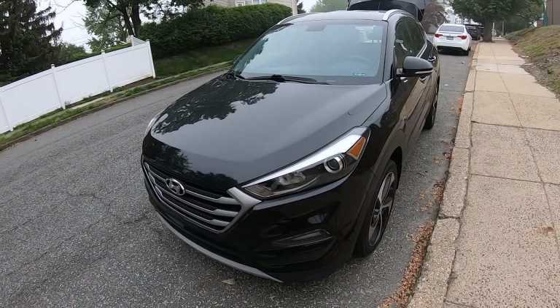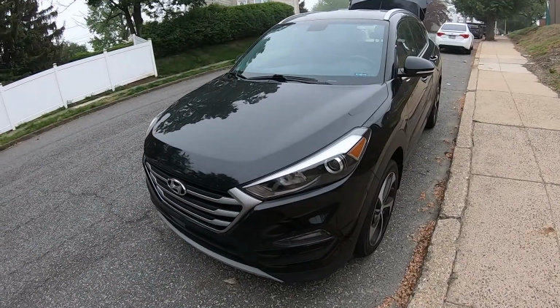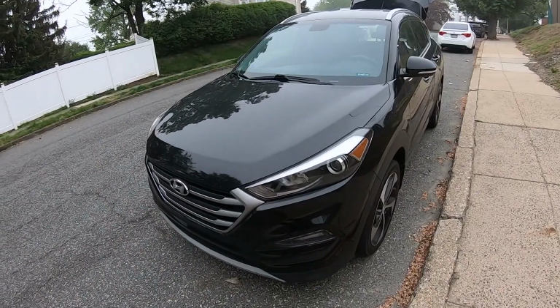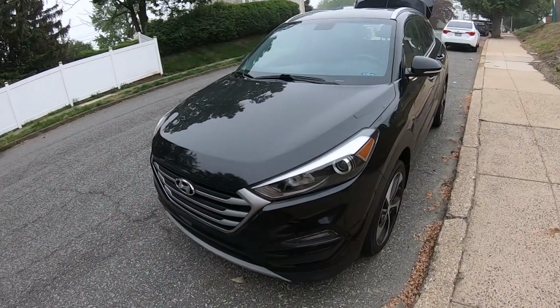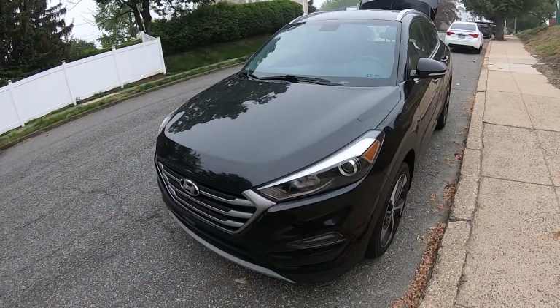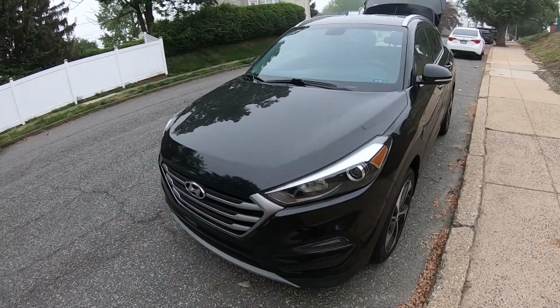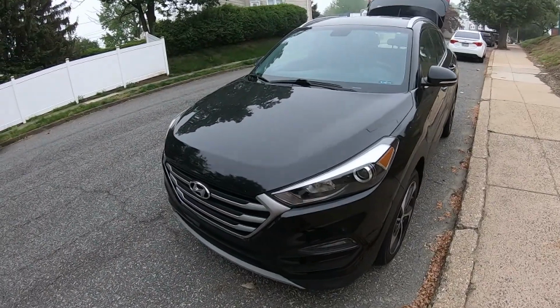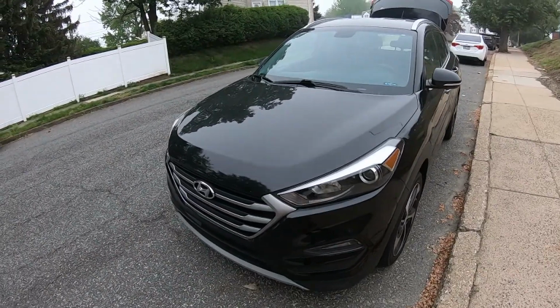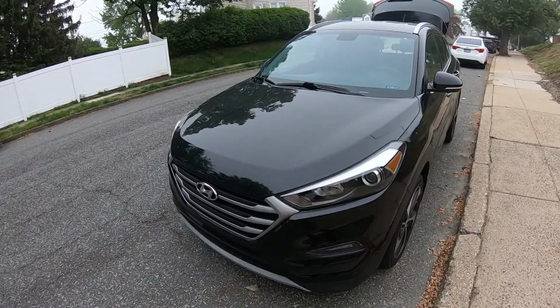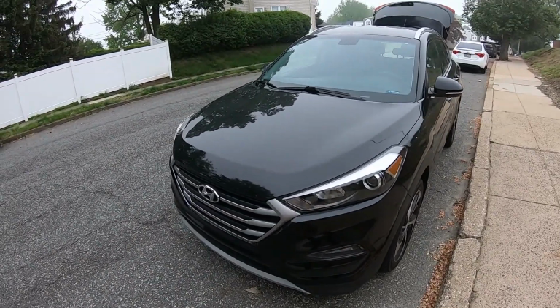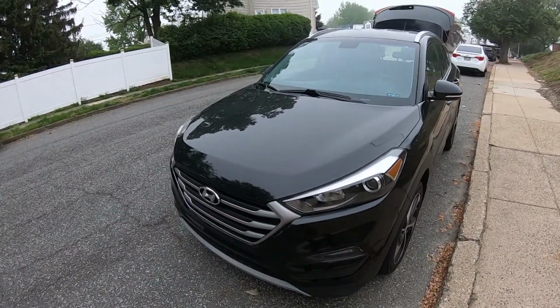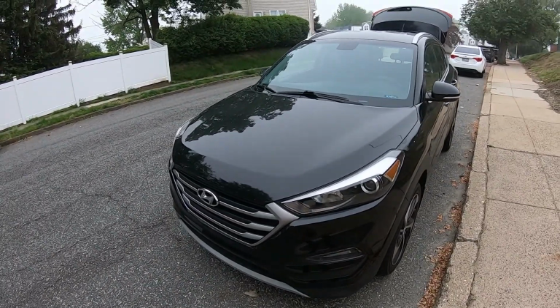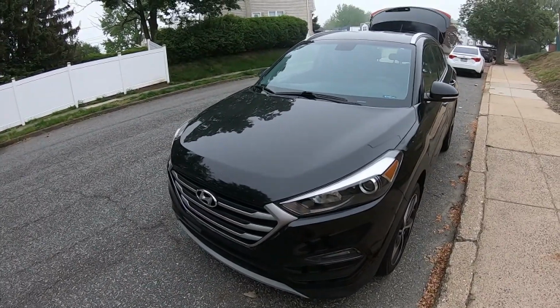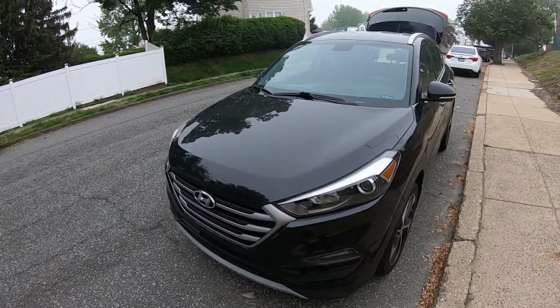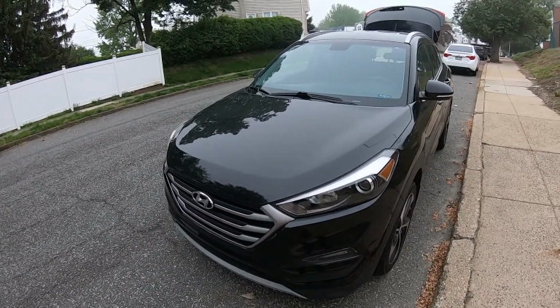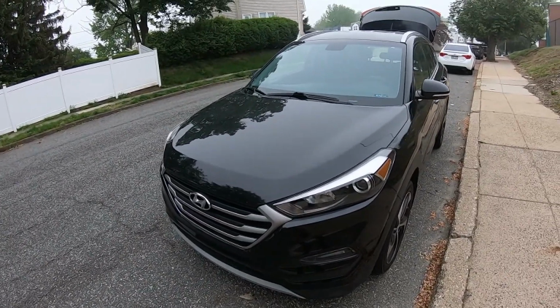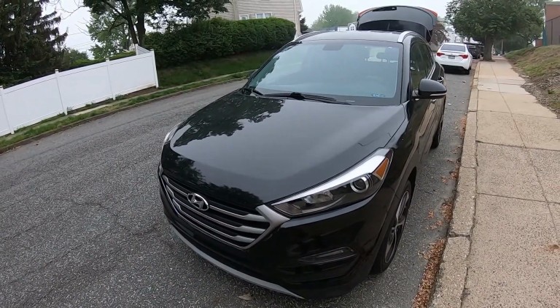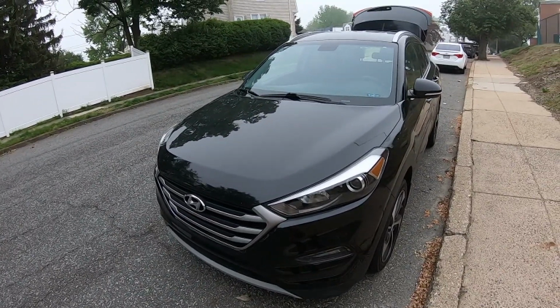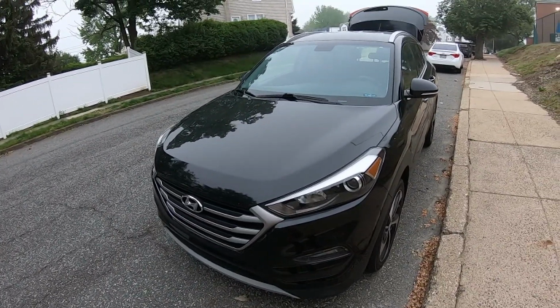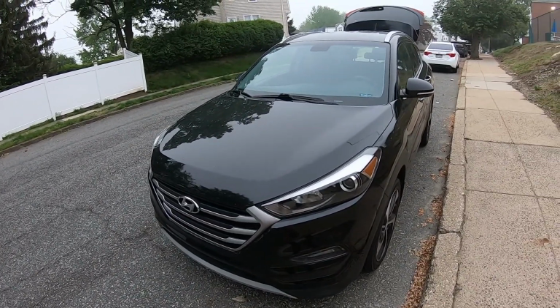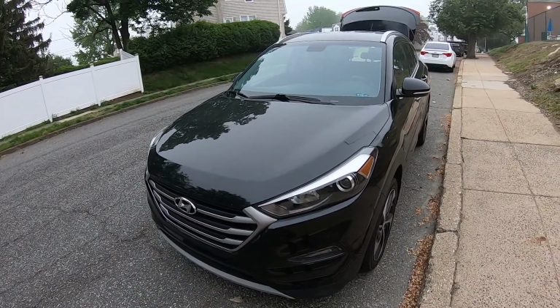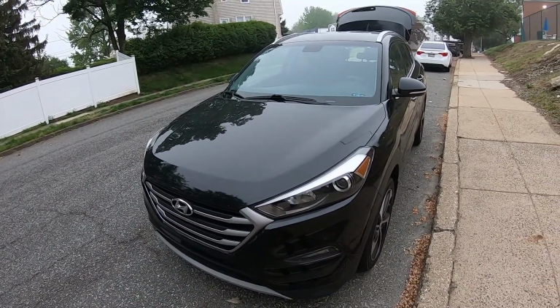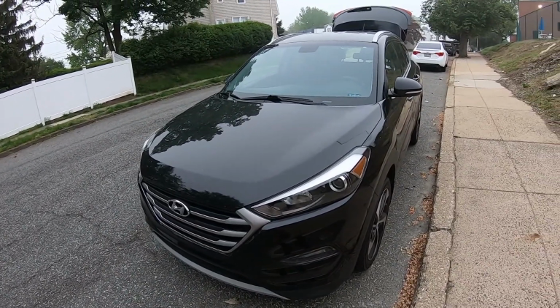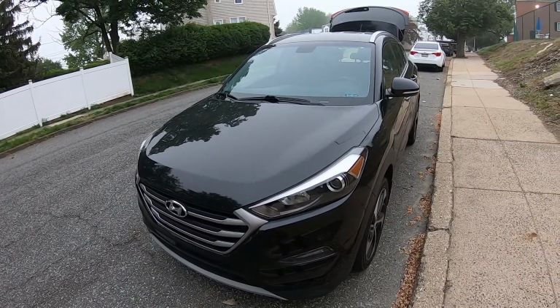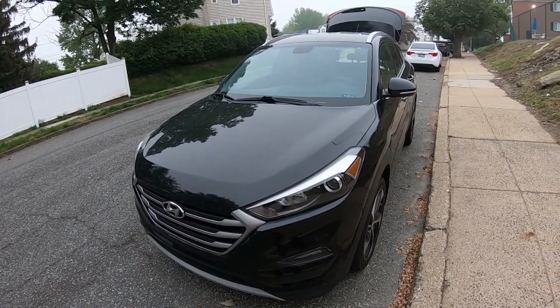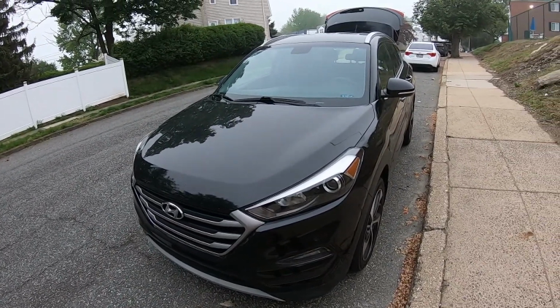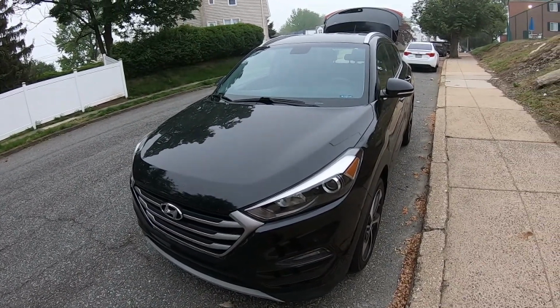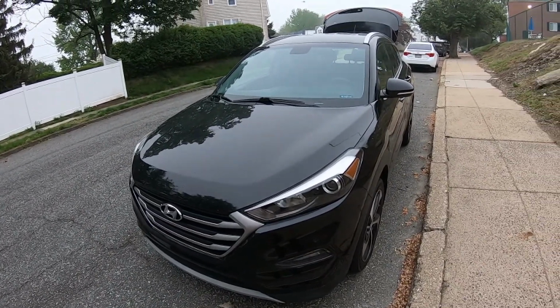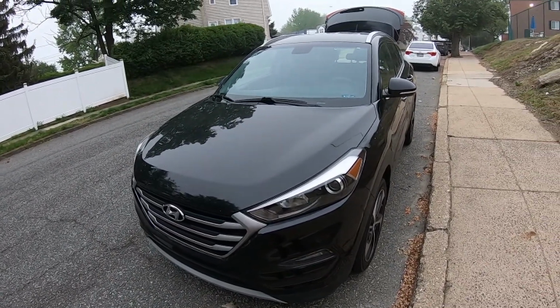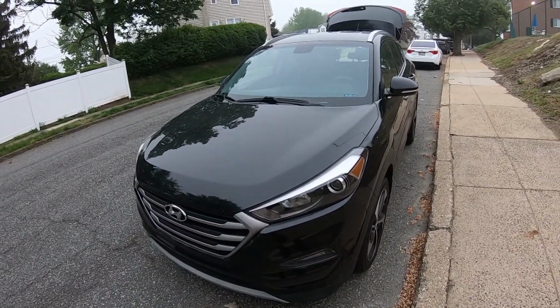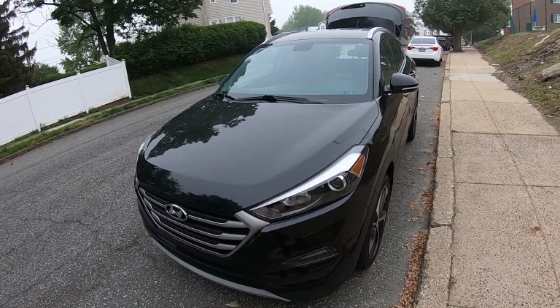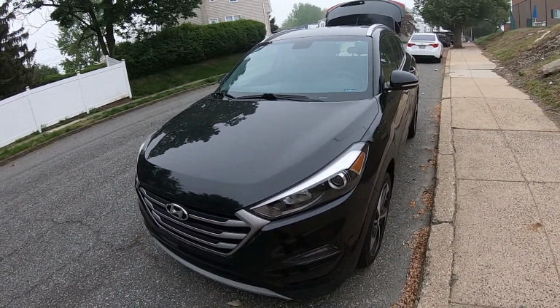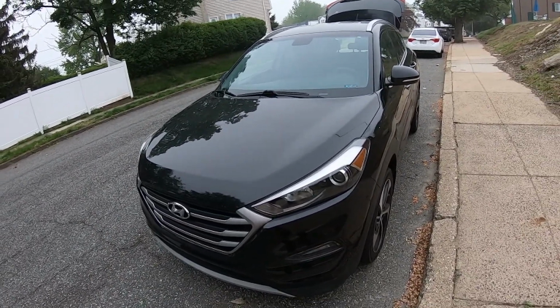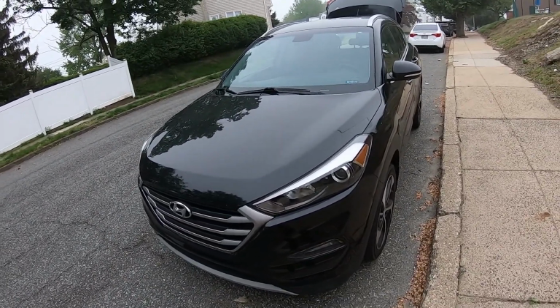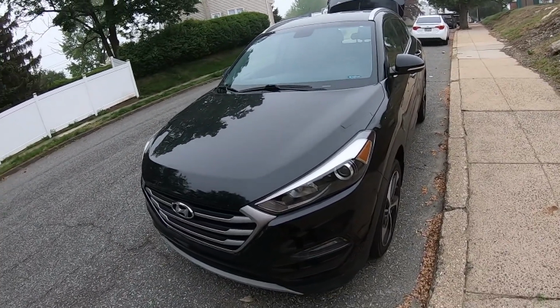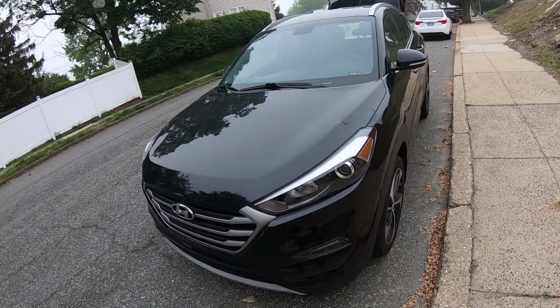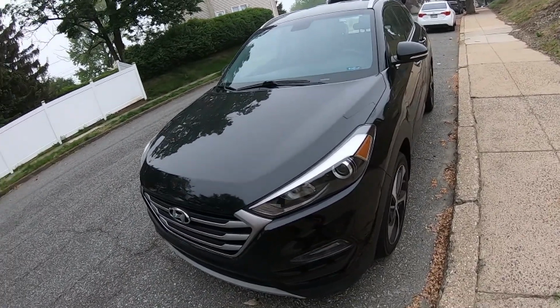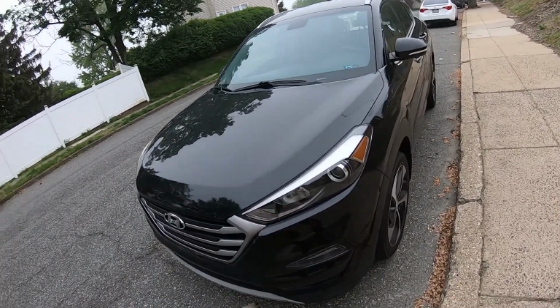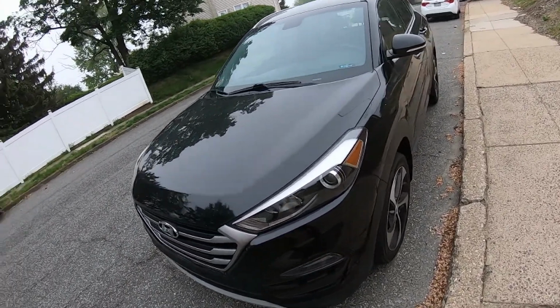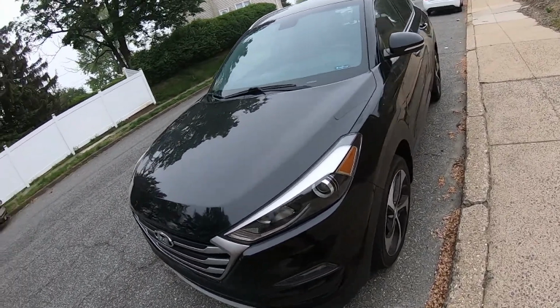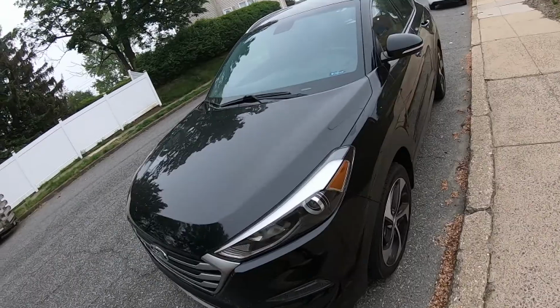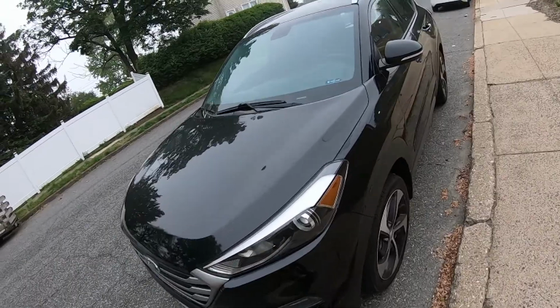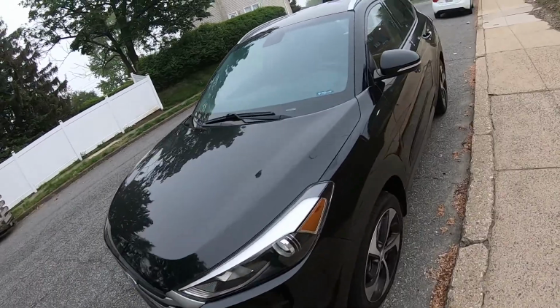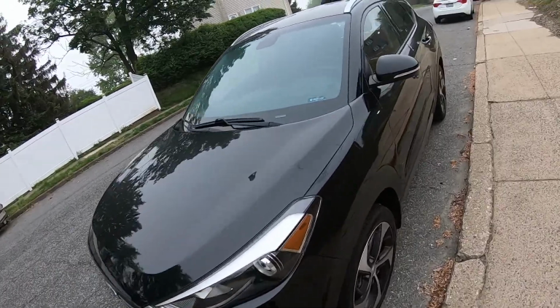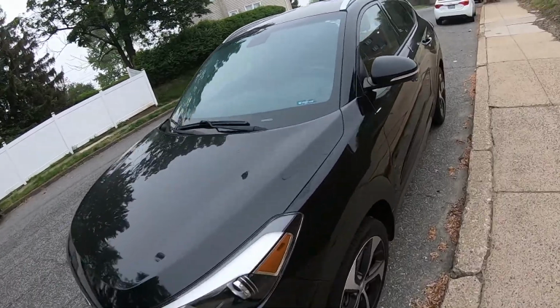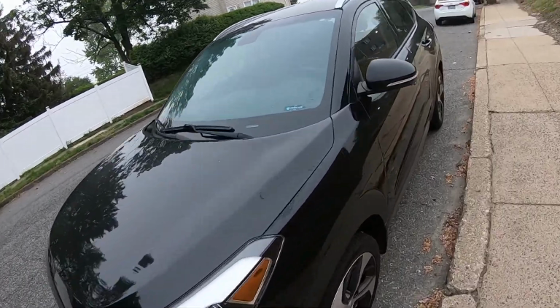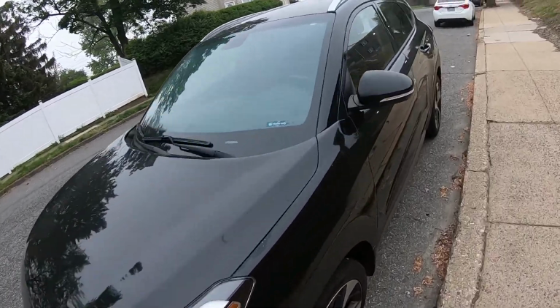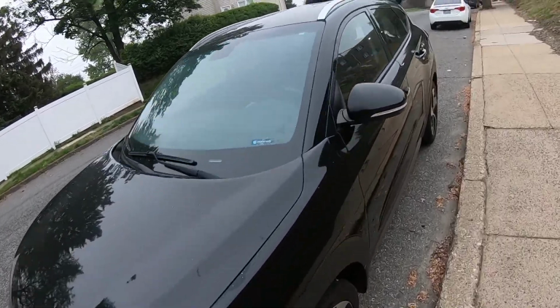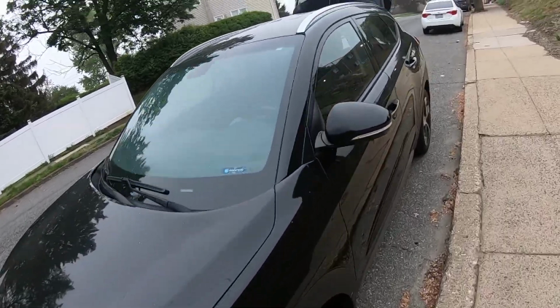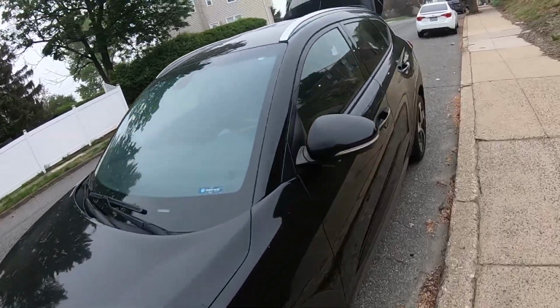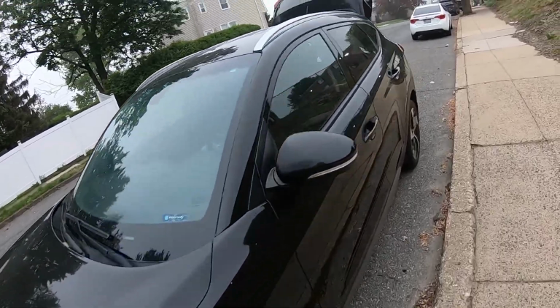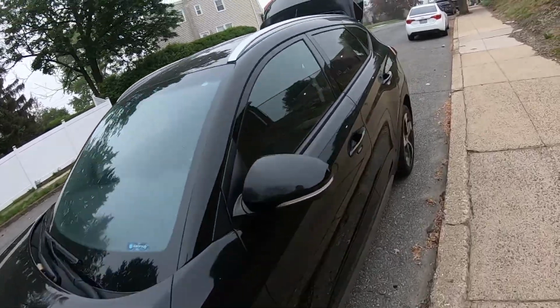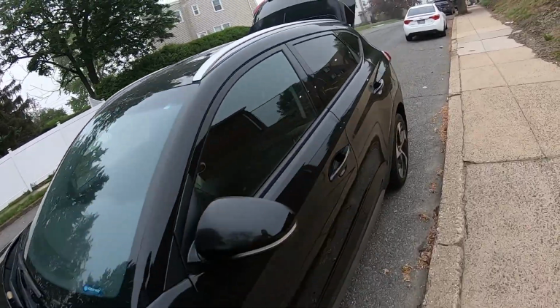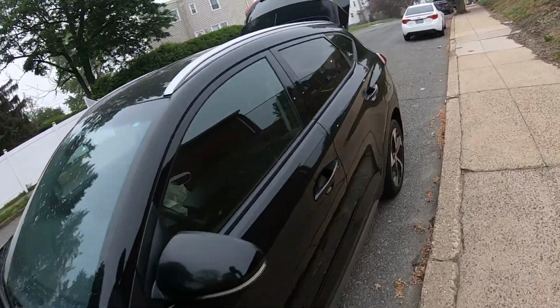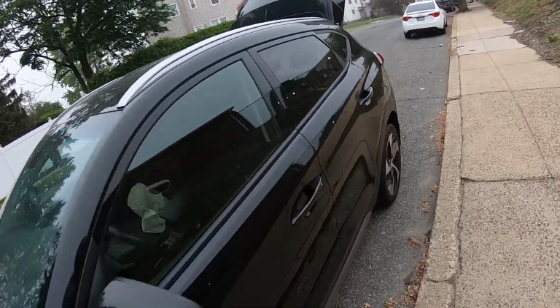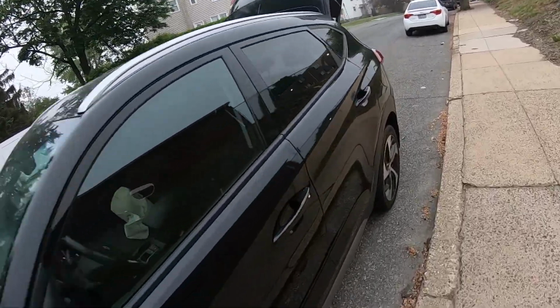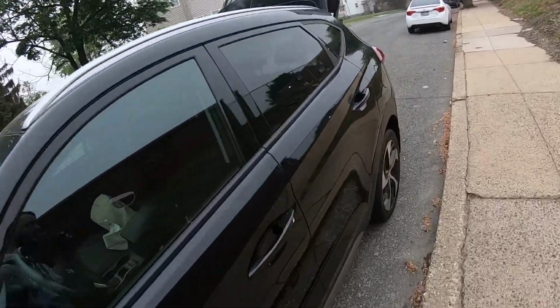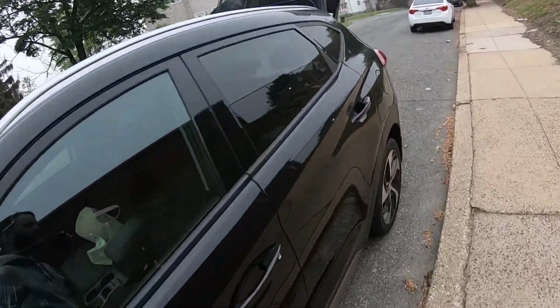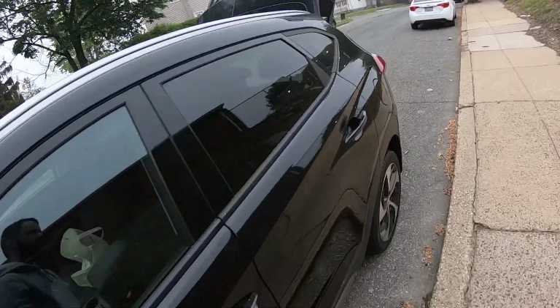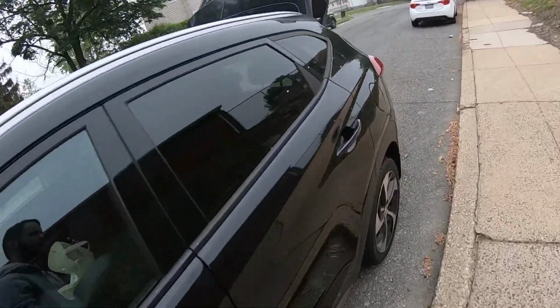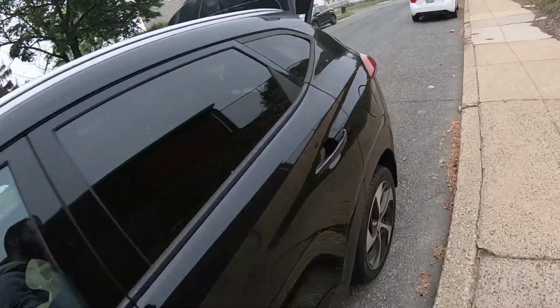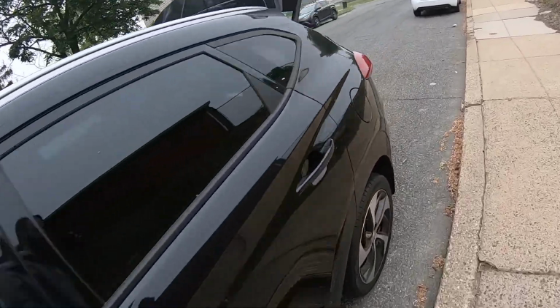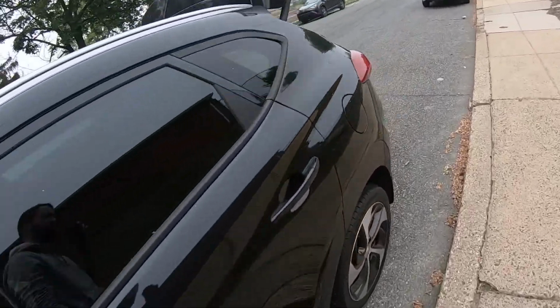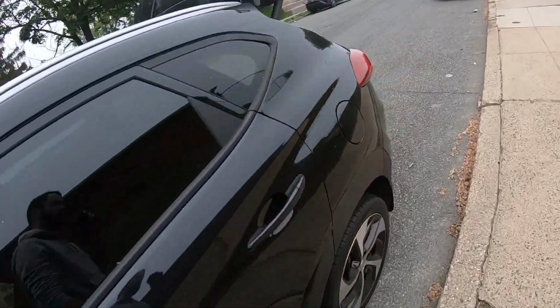Hey guys, Ed here. Today we have this Hyundai Tucson and in this quick video I'd like to show you how to replace your taillight bulbs. So let's start.